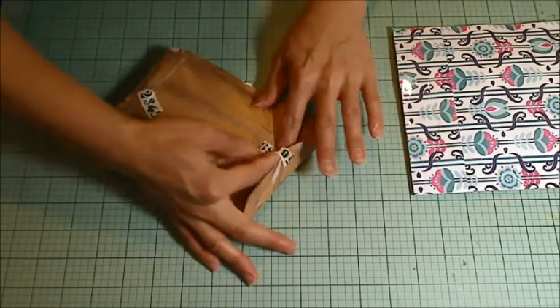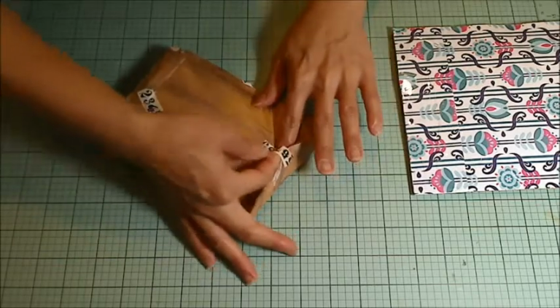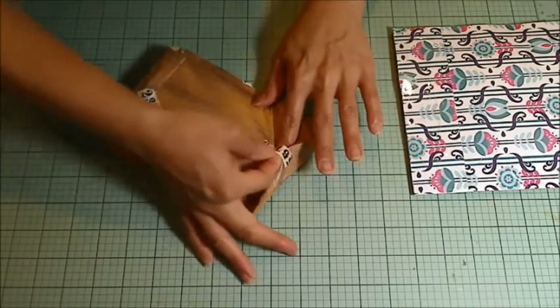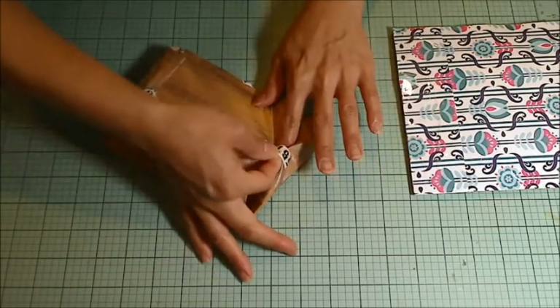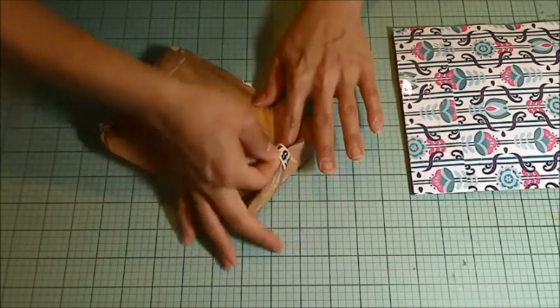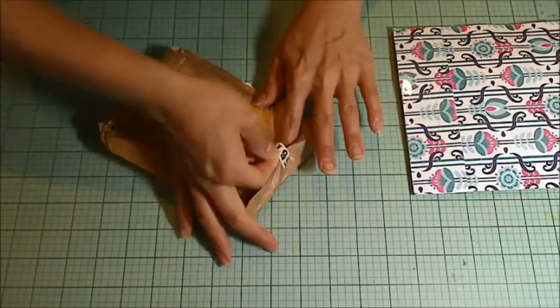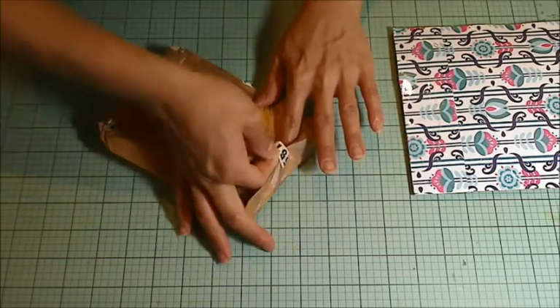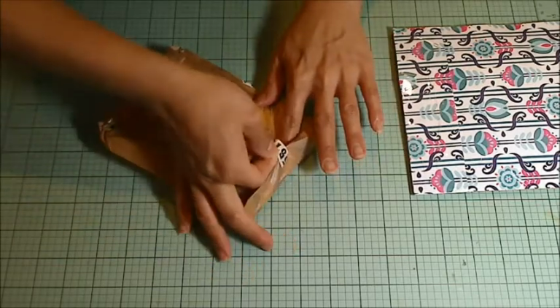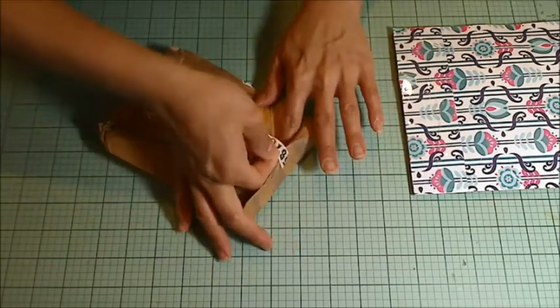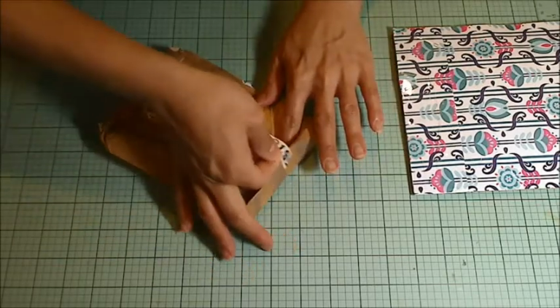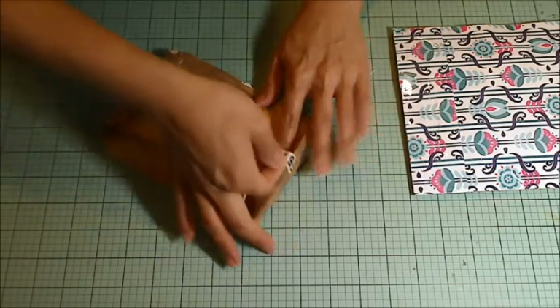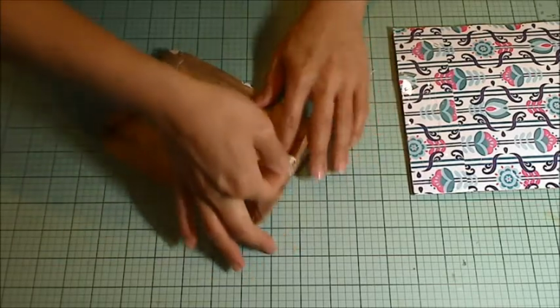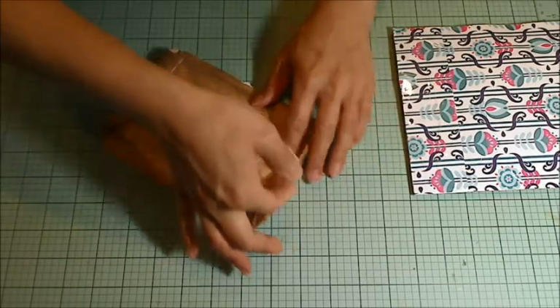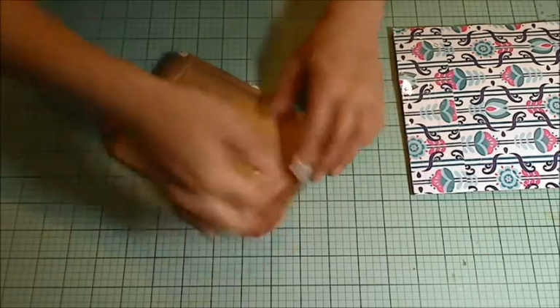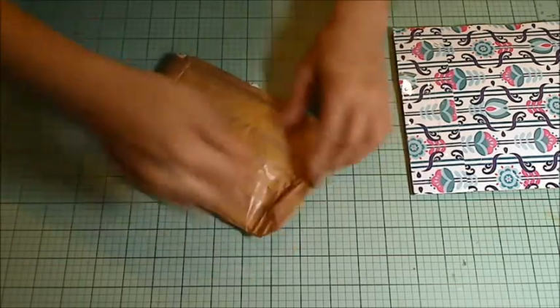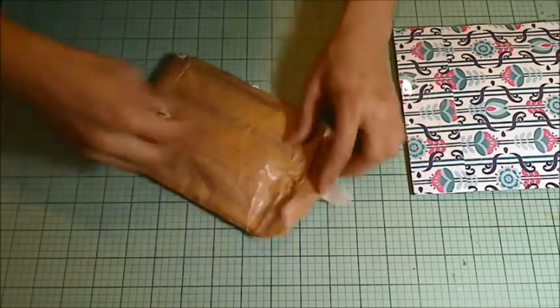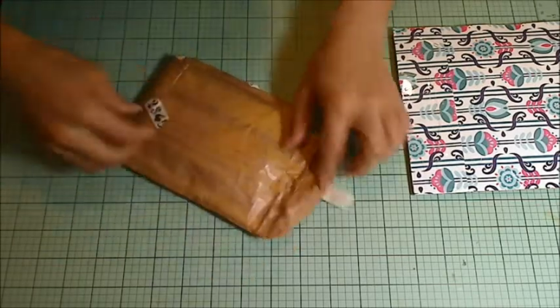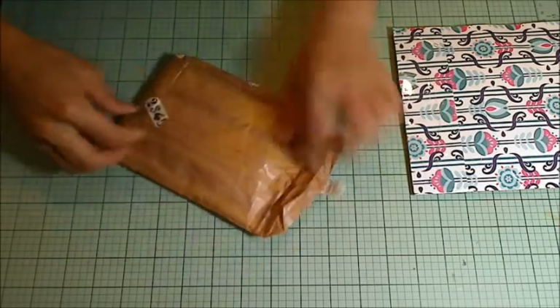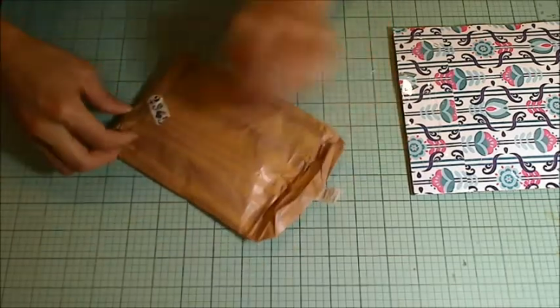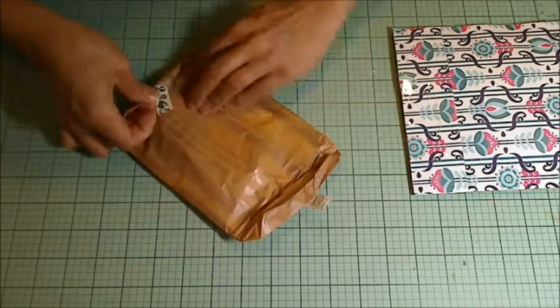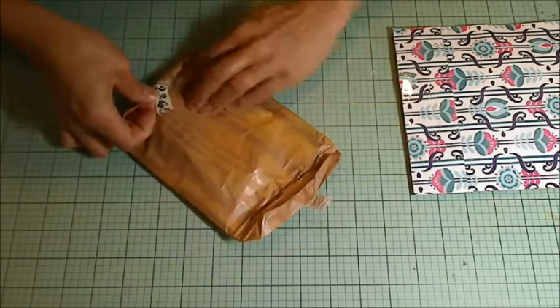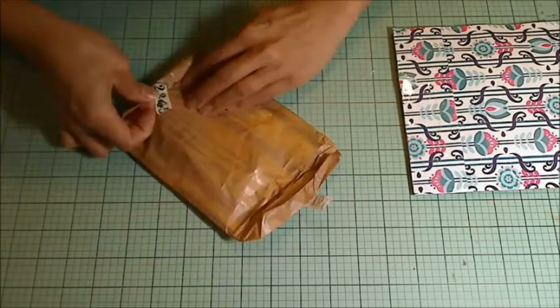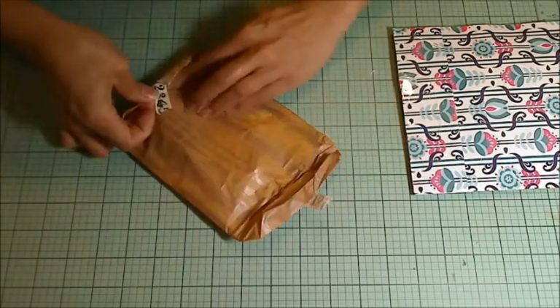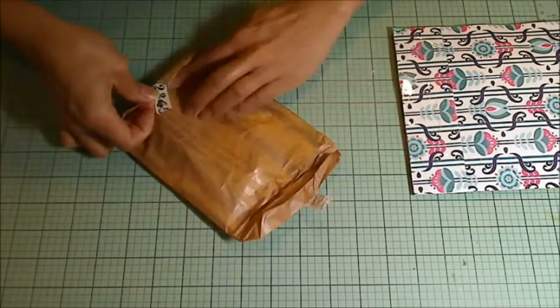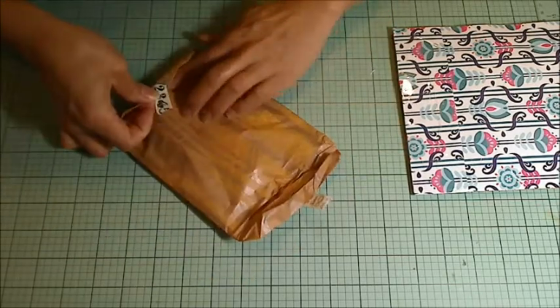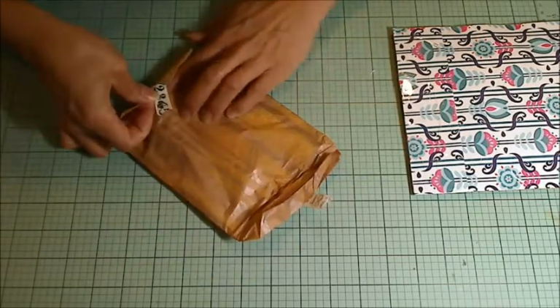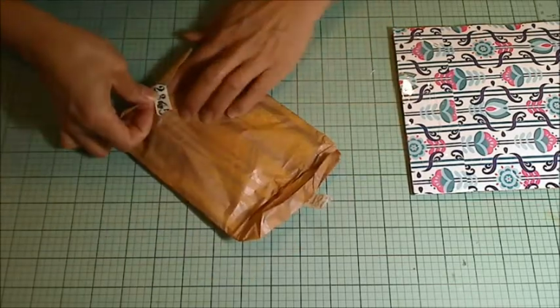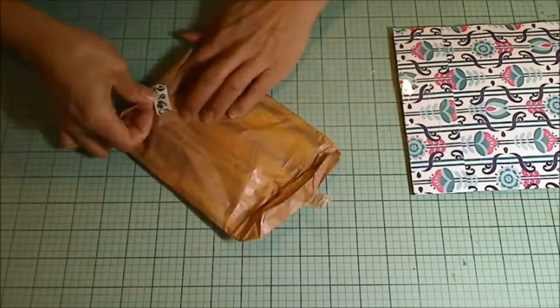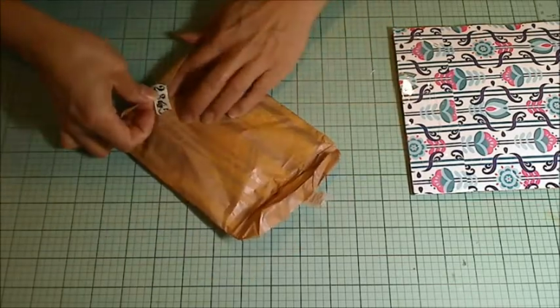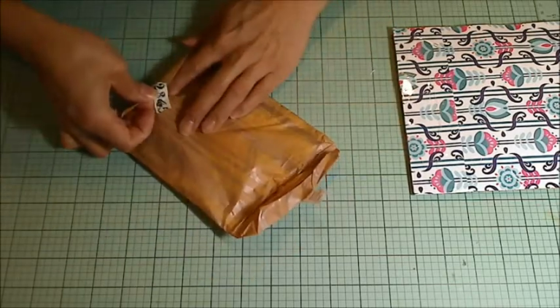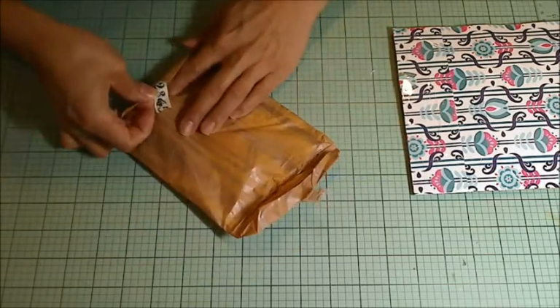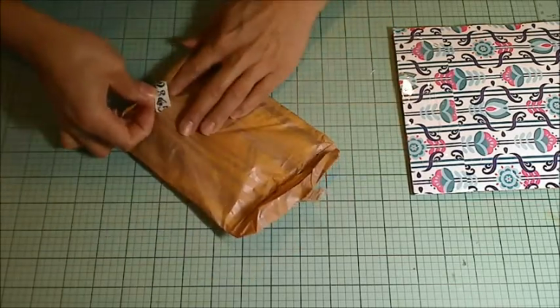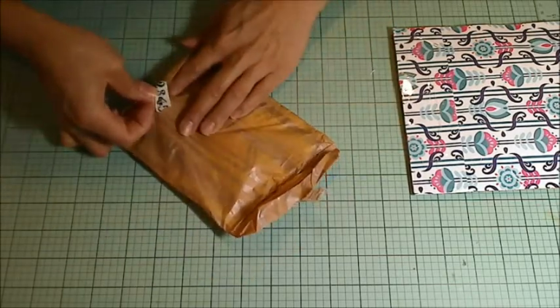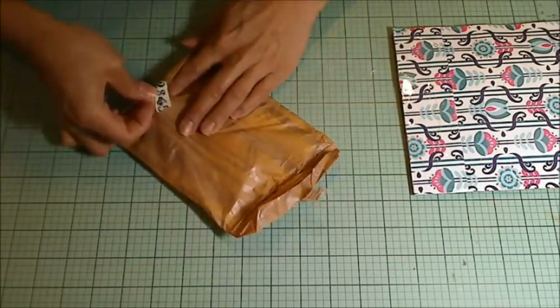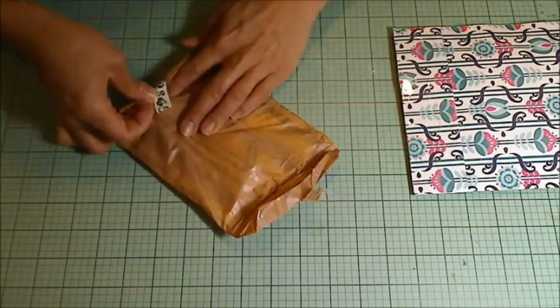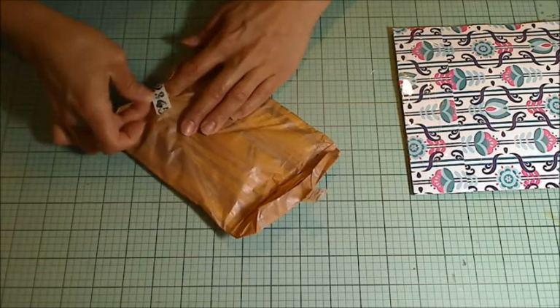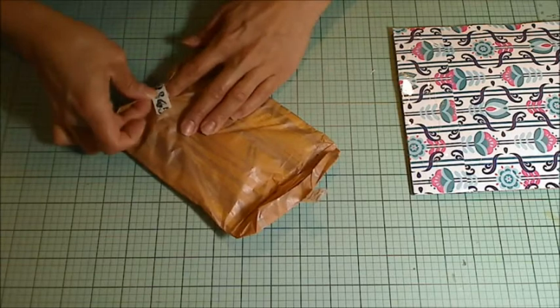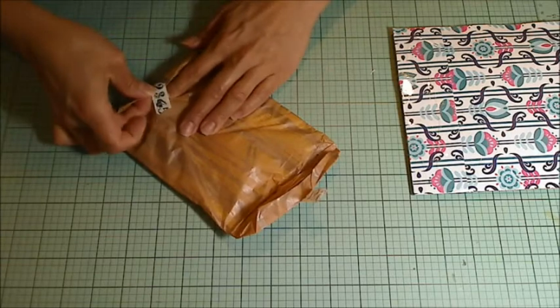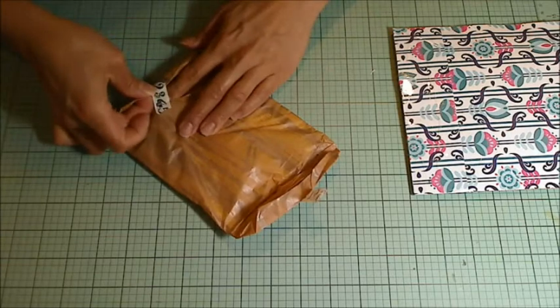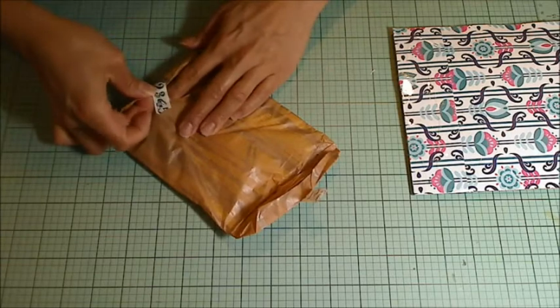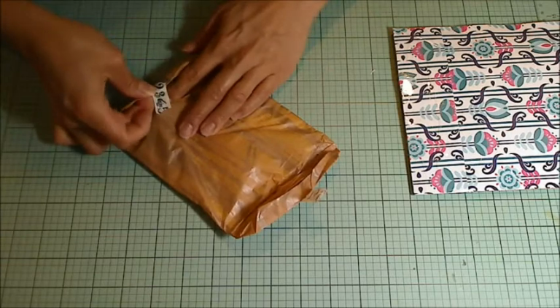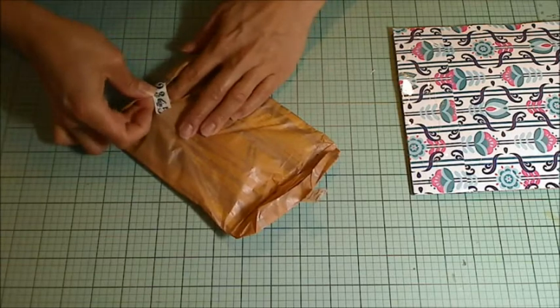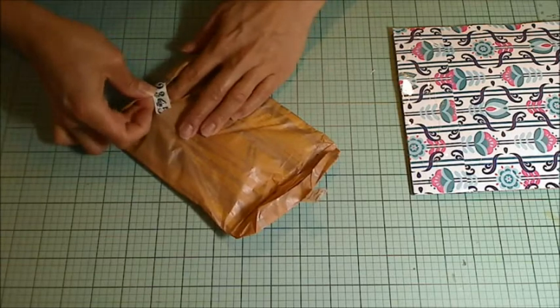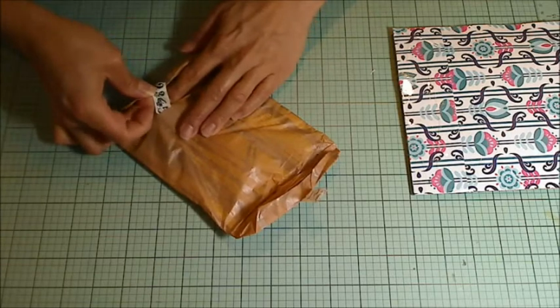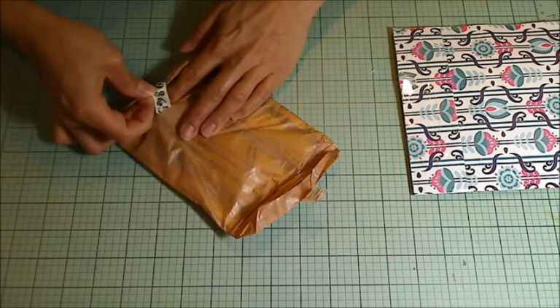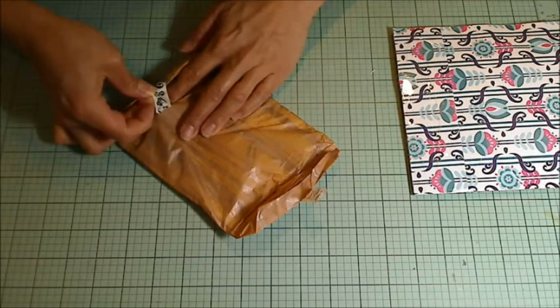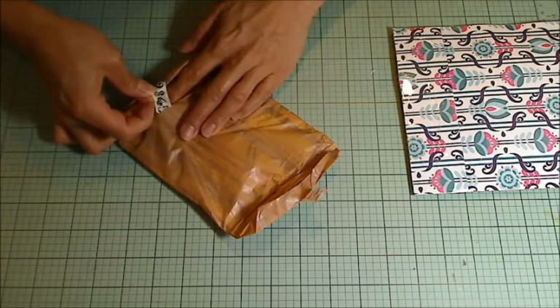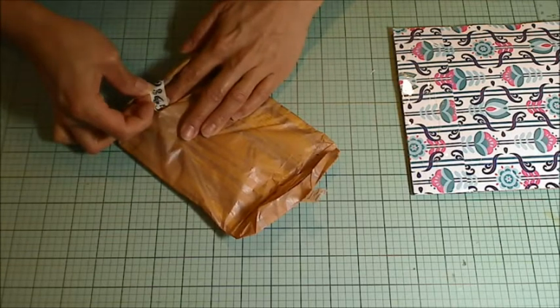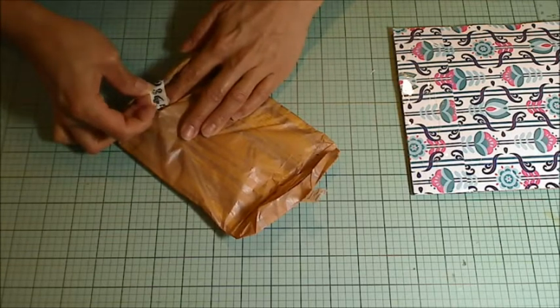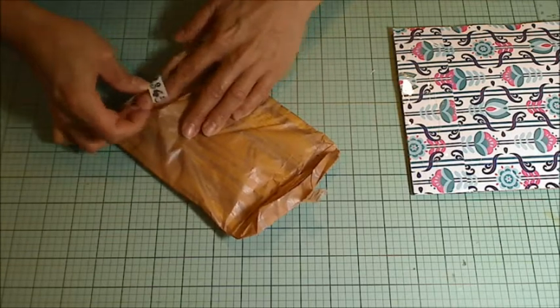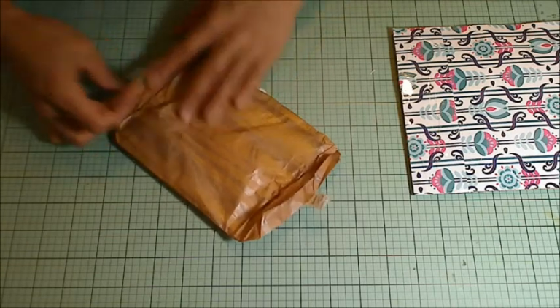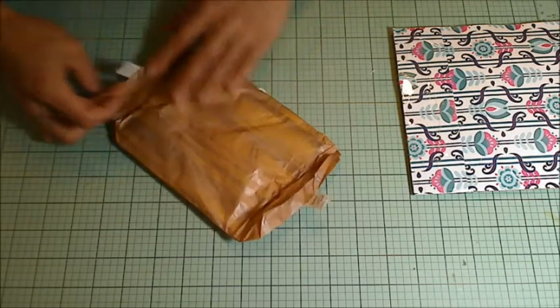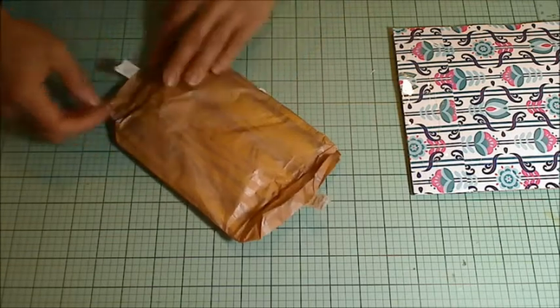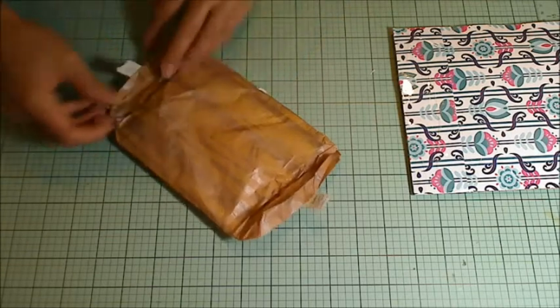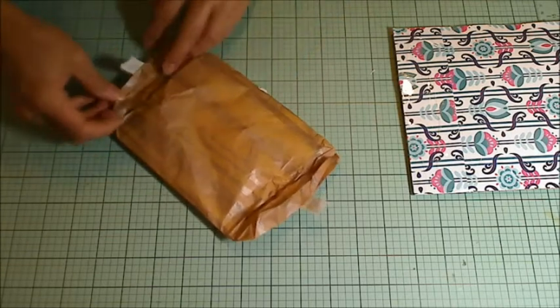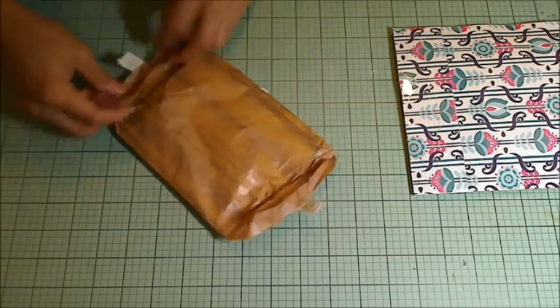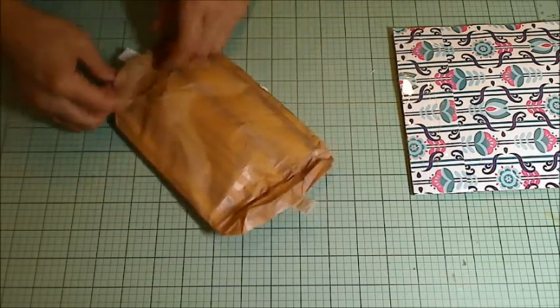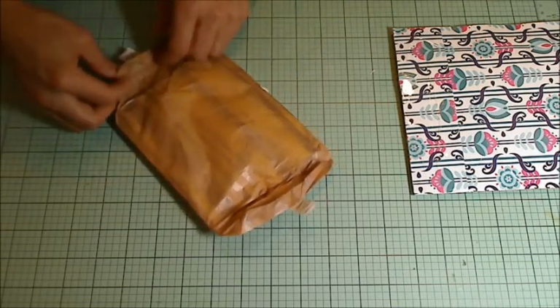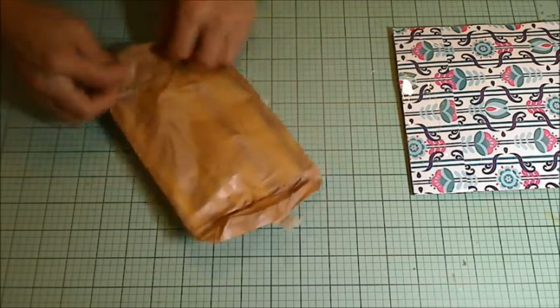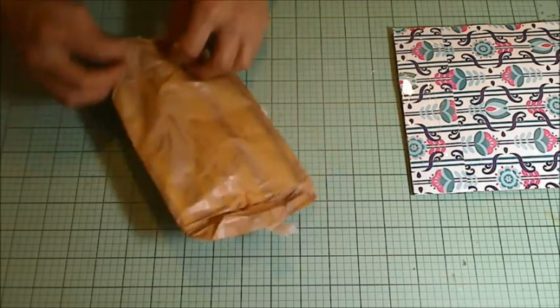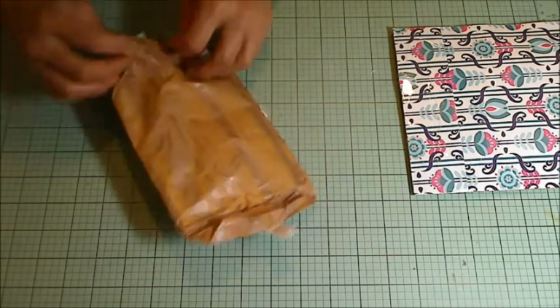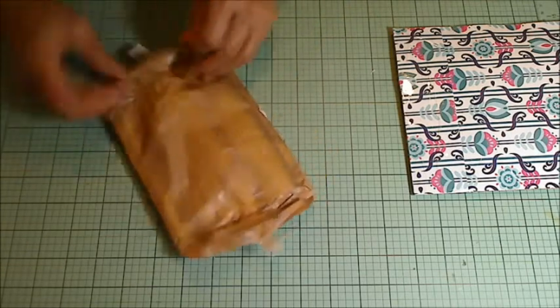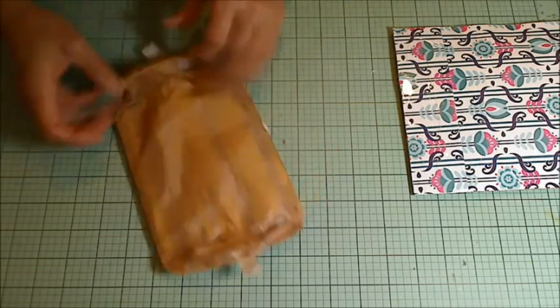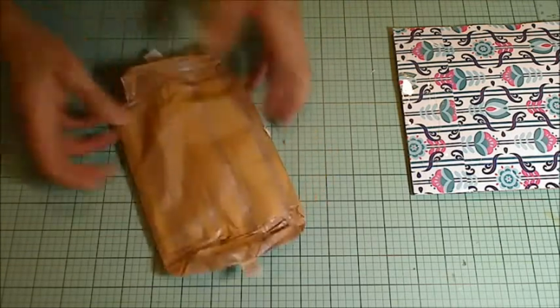This beautiful washi tape and tissue paper — I'll try to save and reuse all of those things.